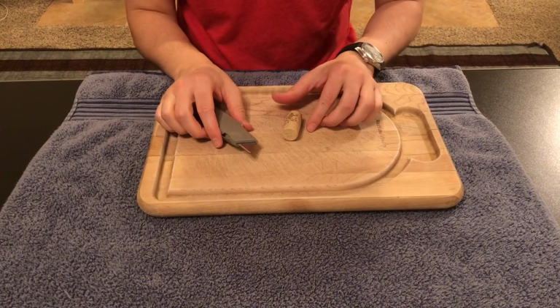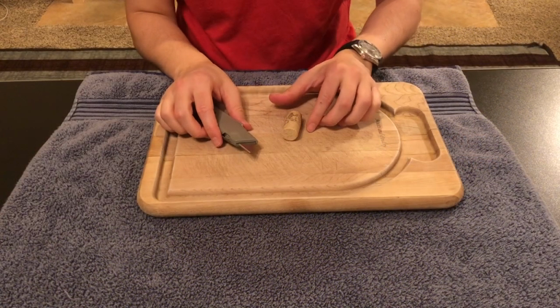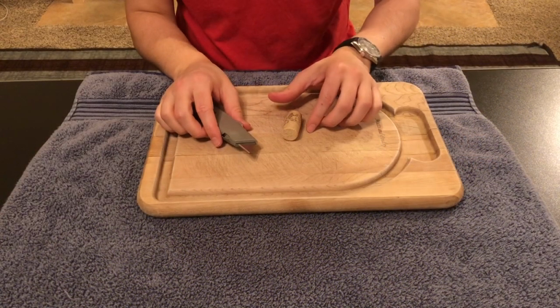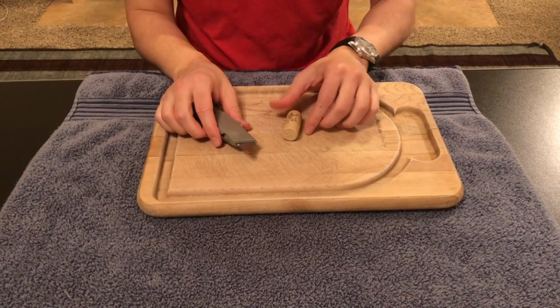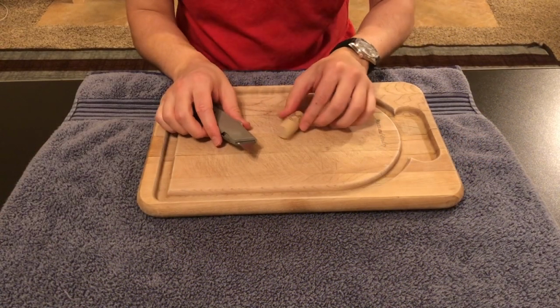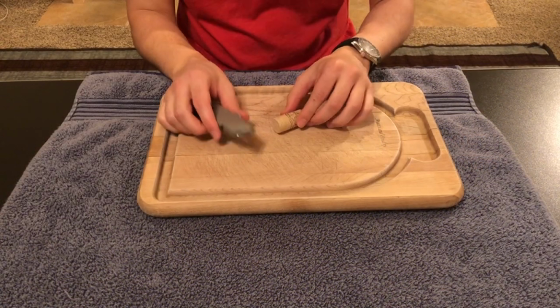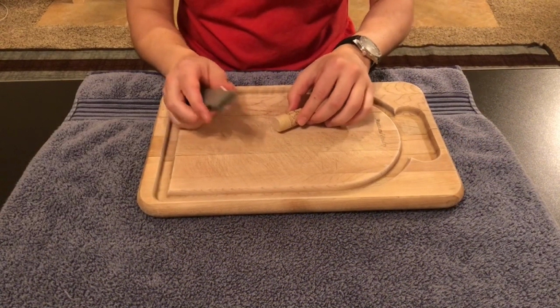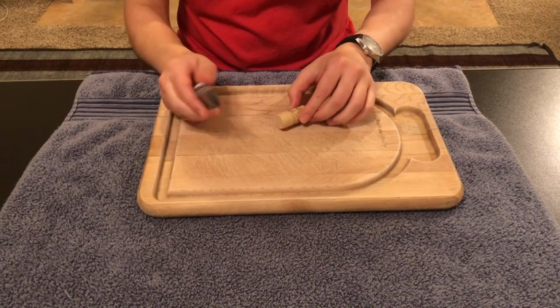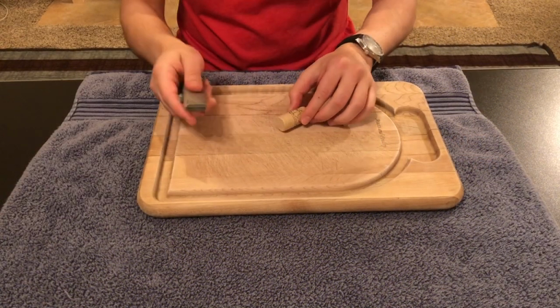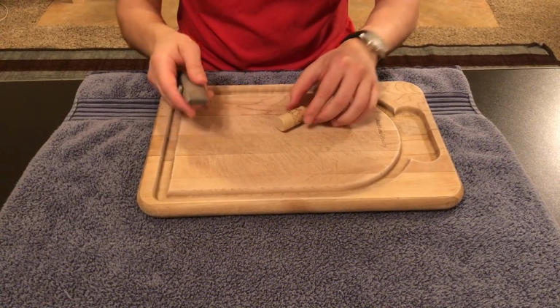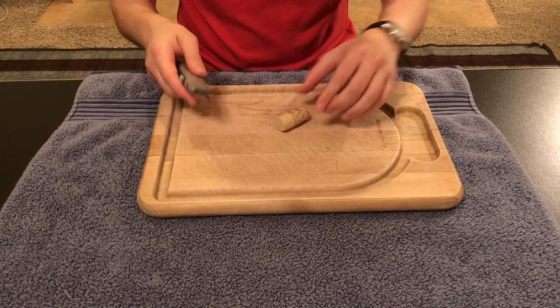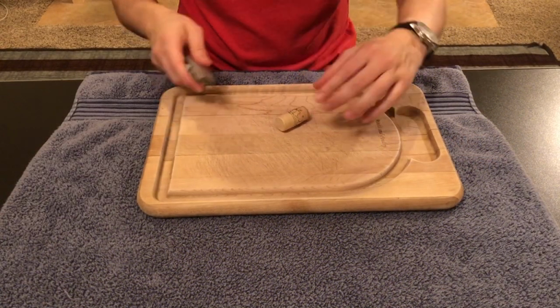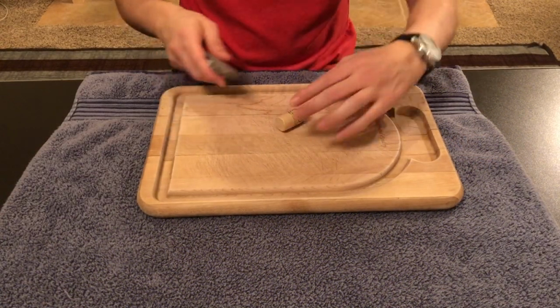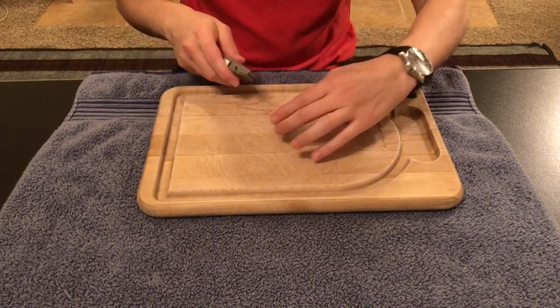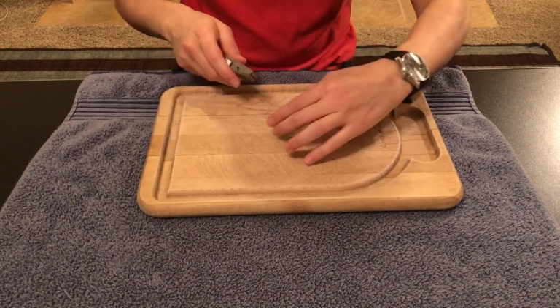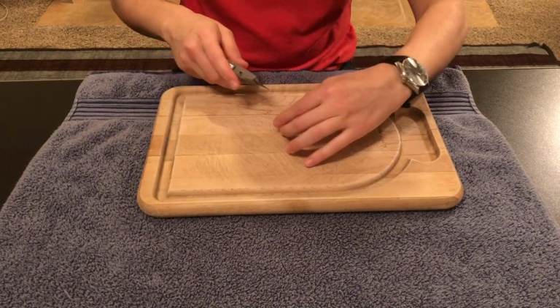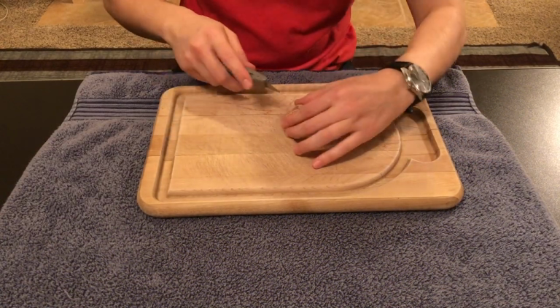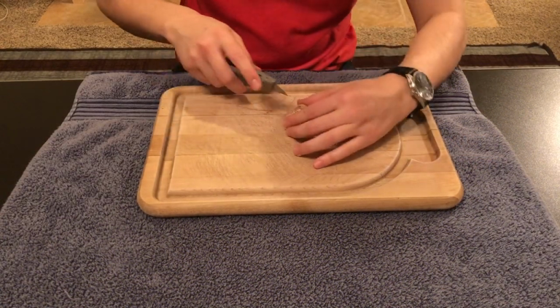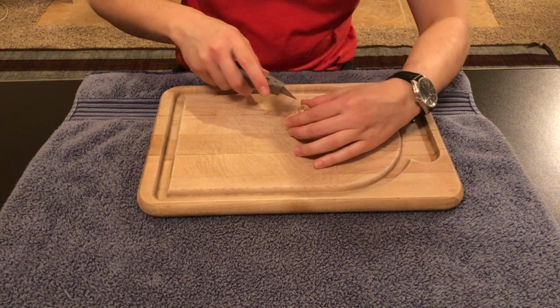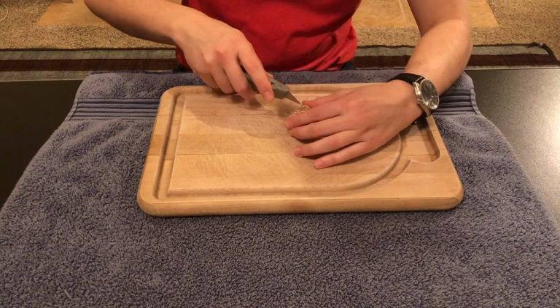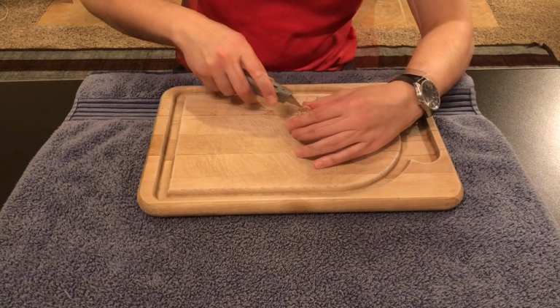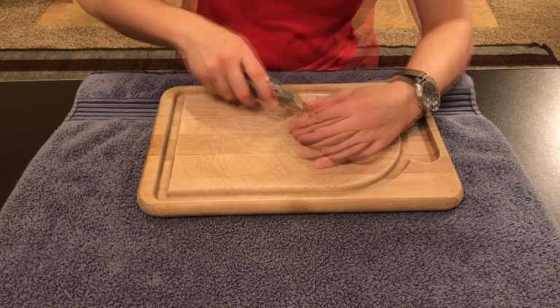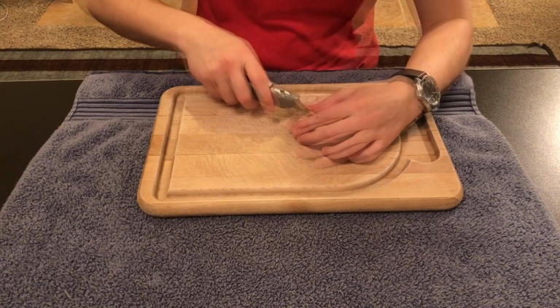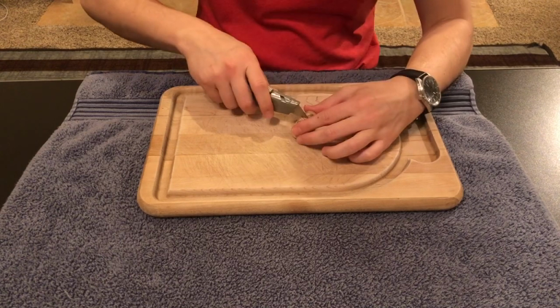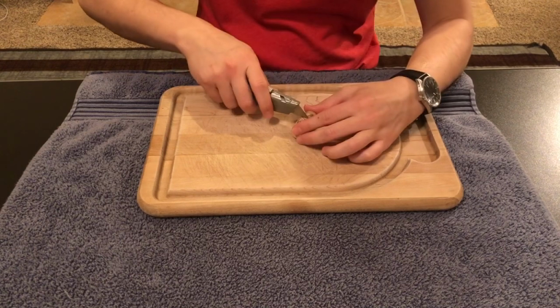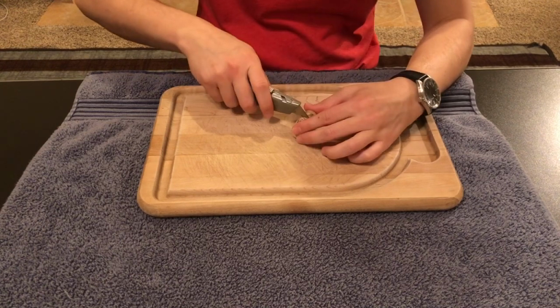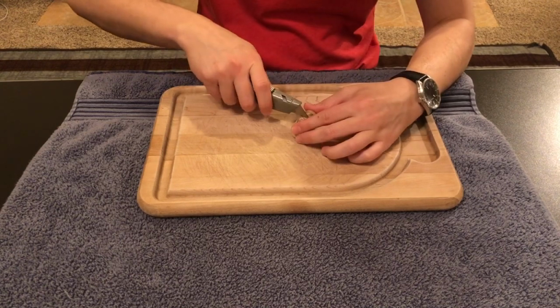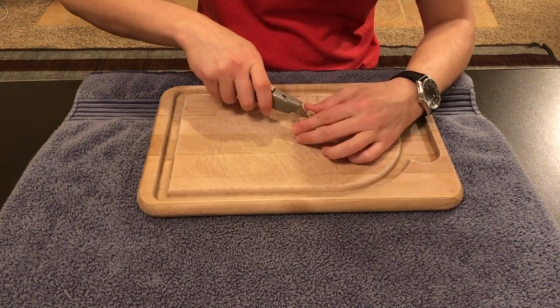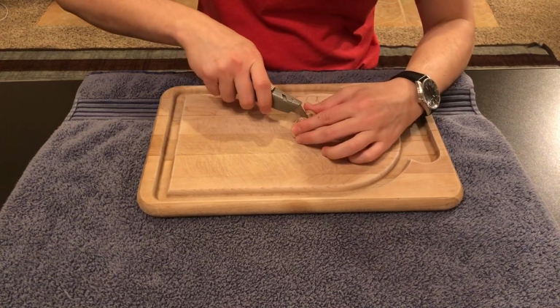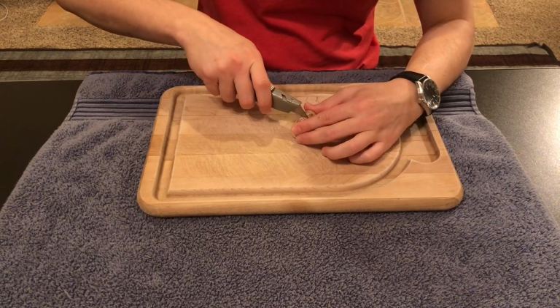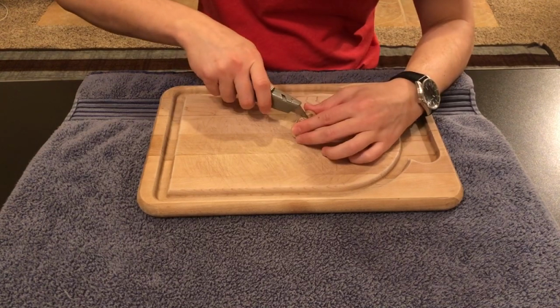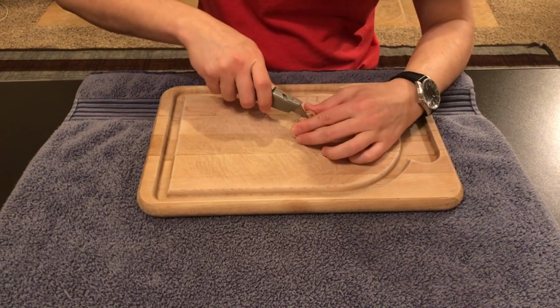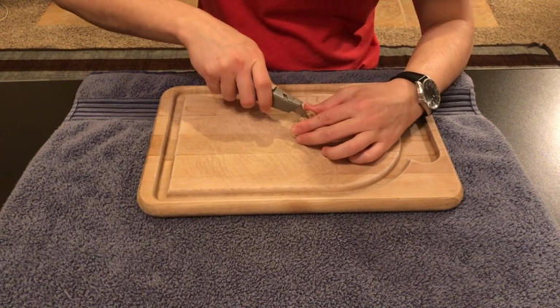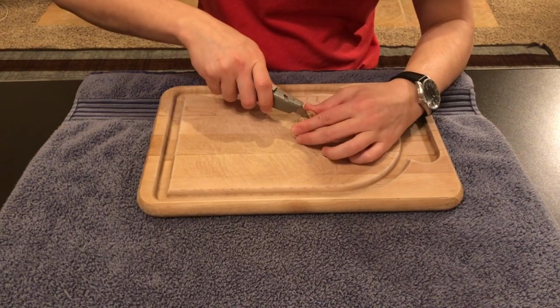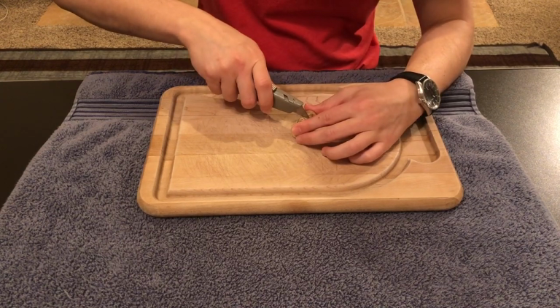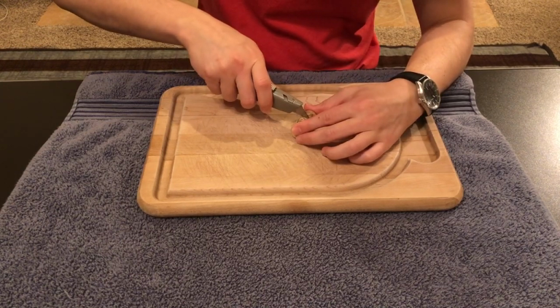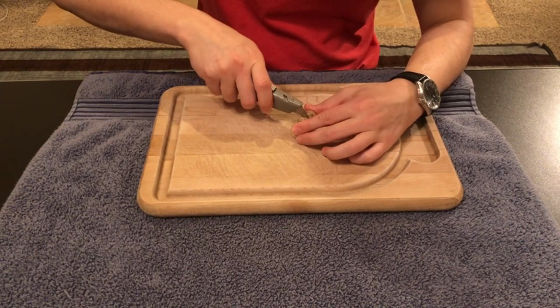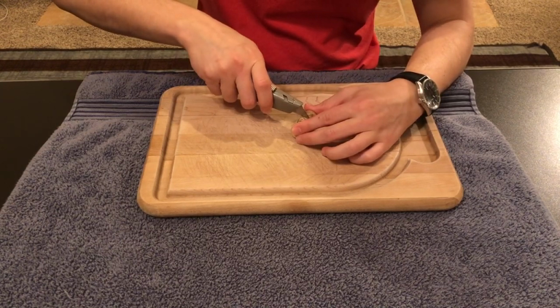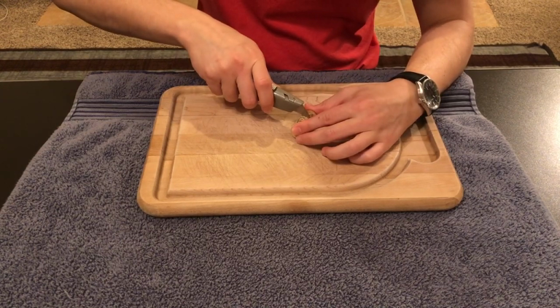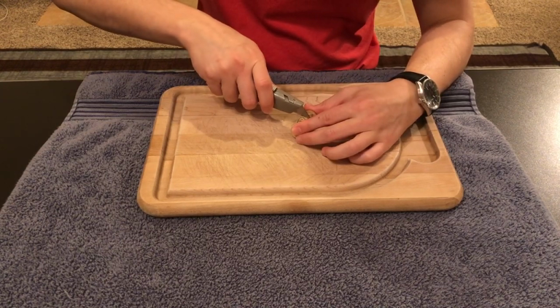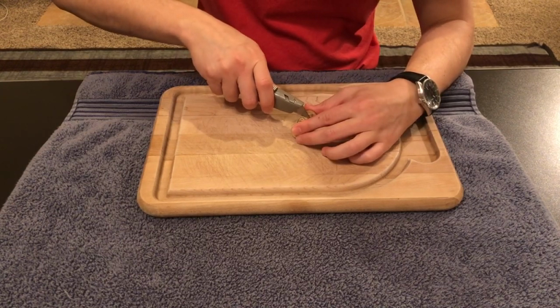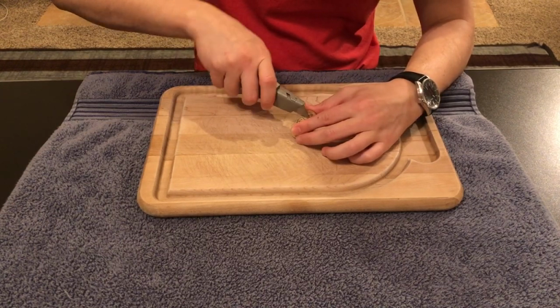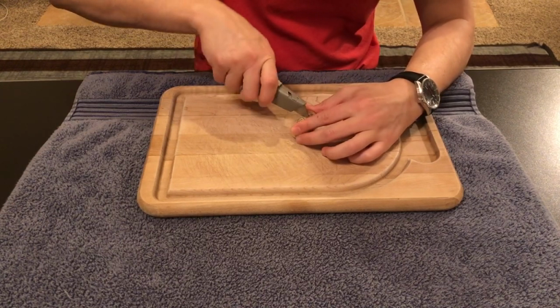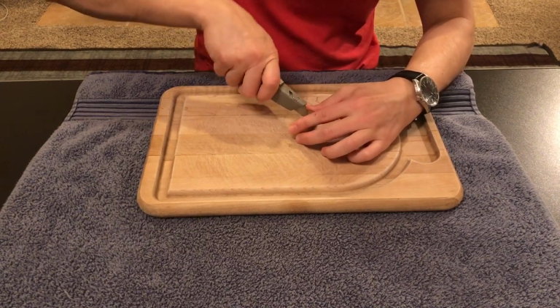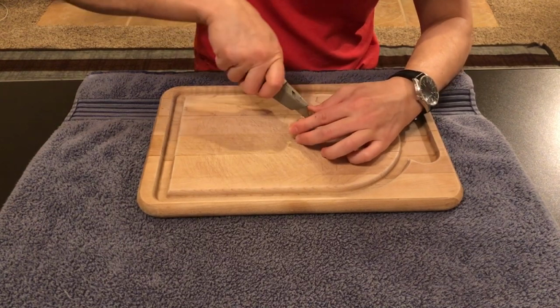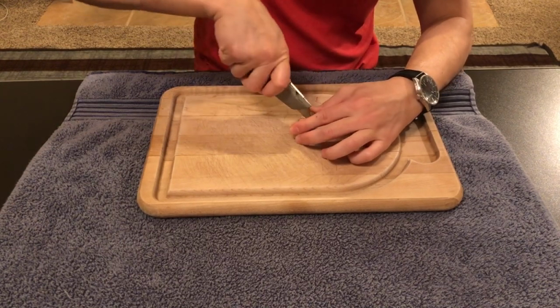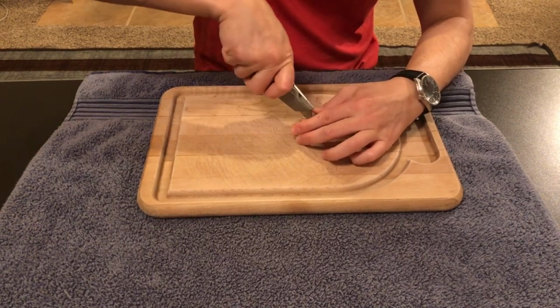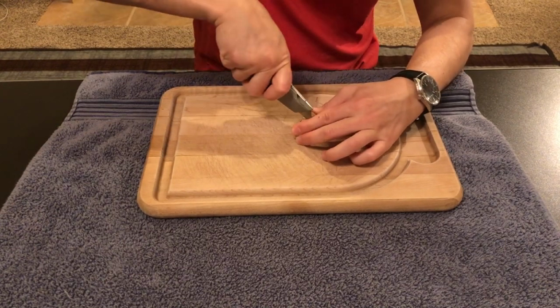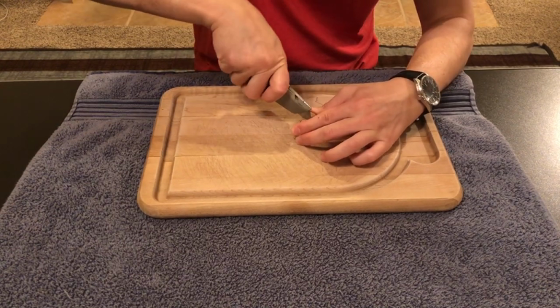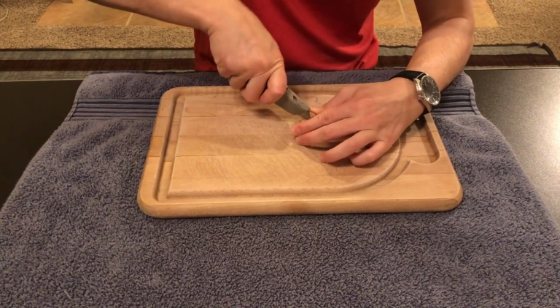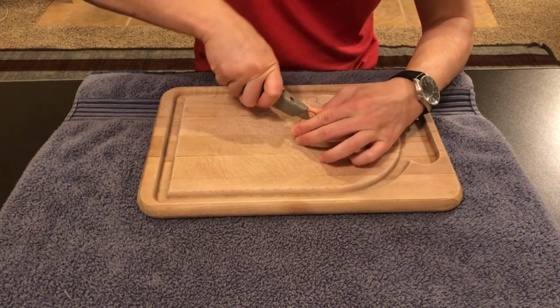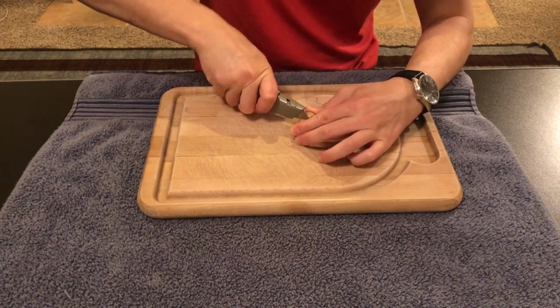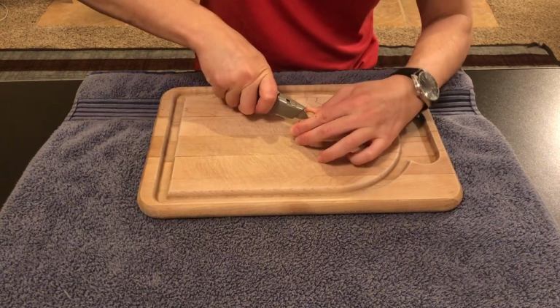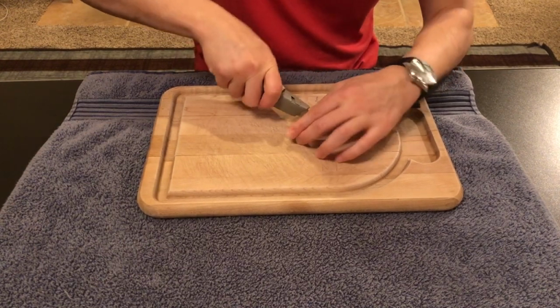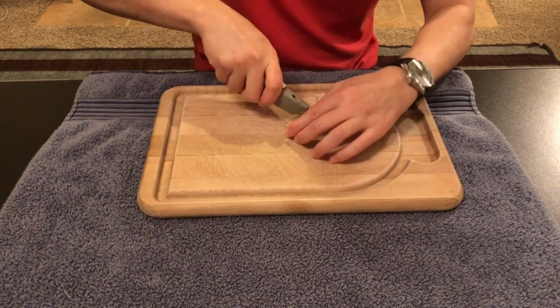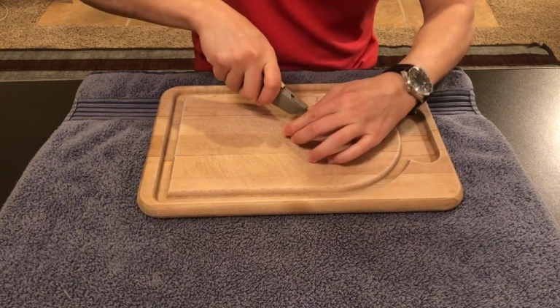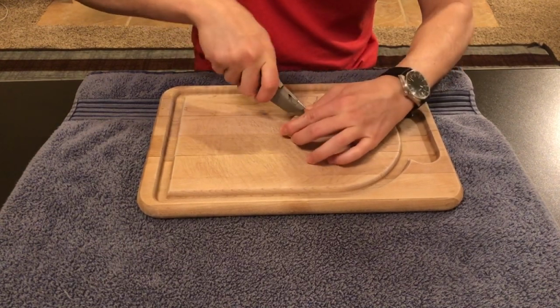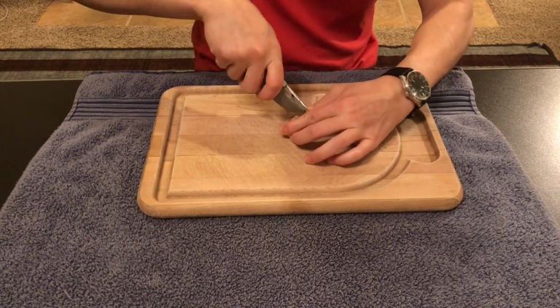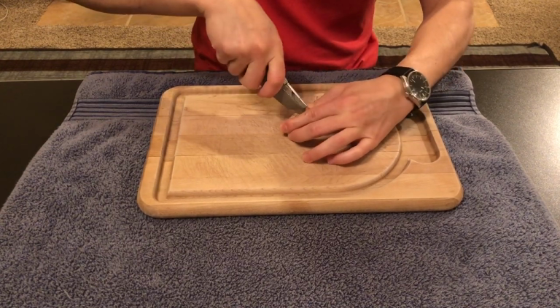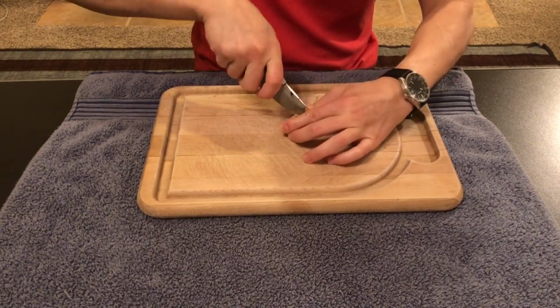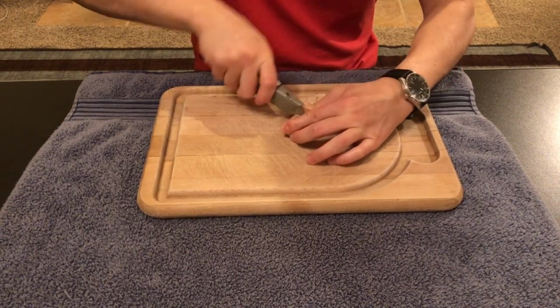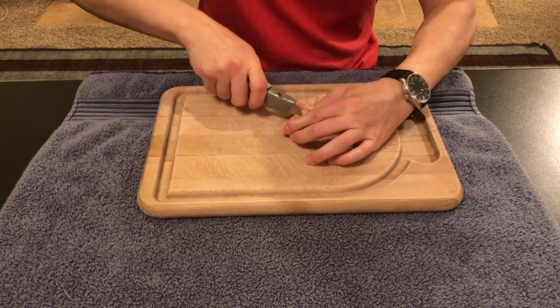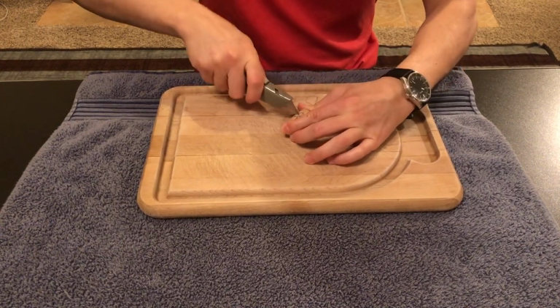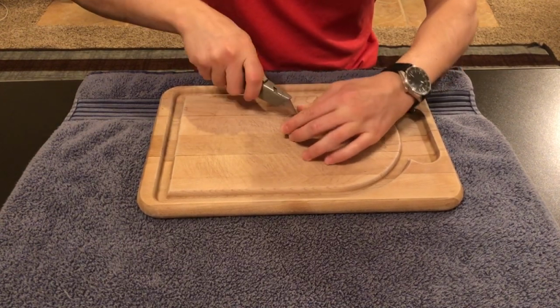We will begin by cutting the cork in half with the utility knife. Make sure you put your towel under your cutting board so that it doesn't slip.